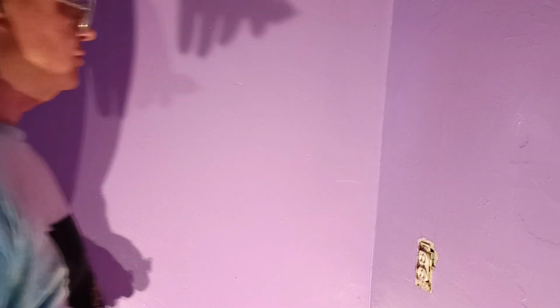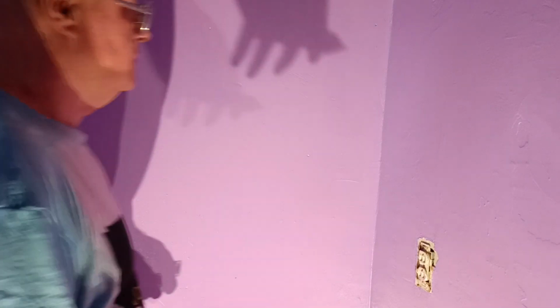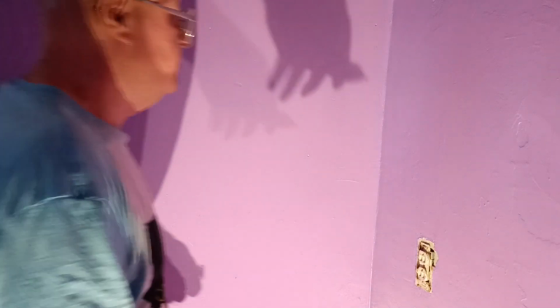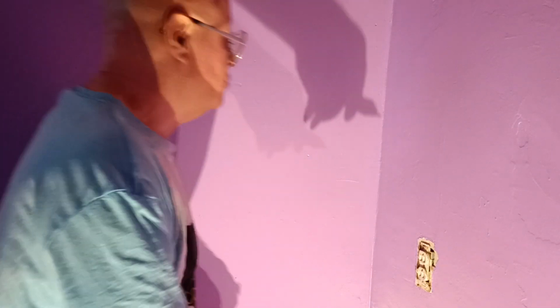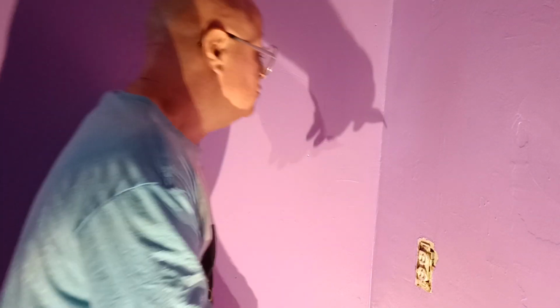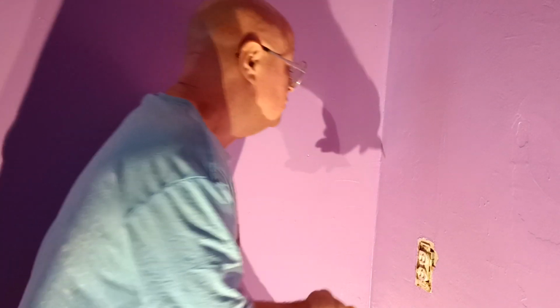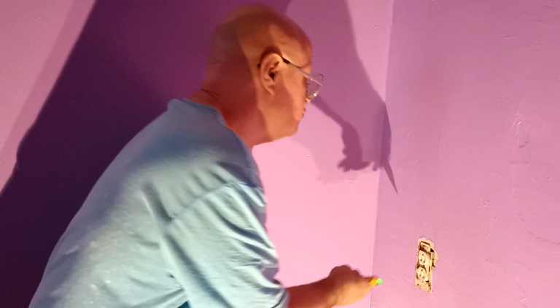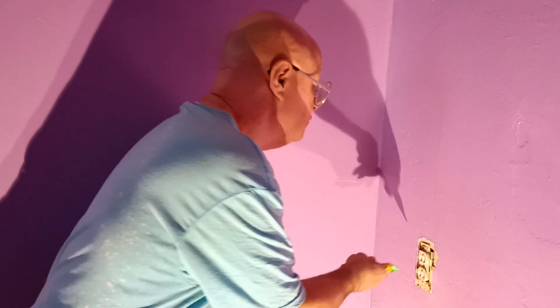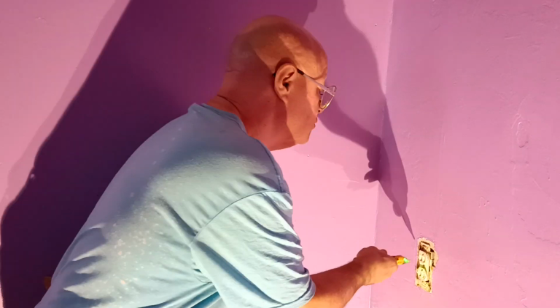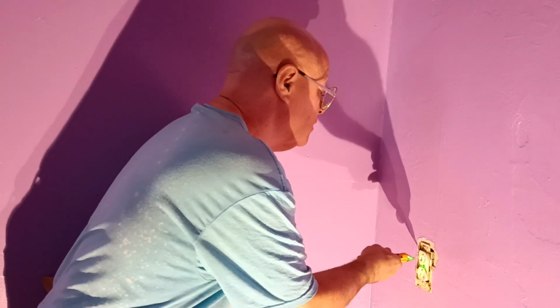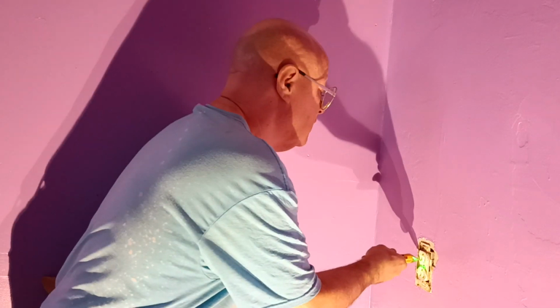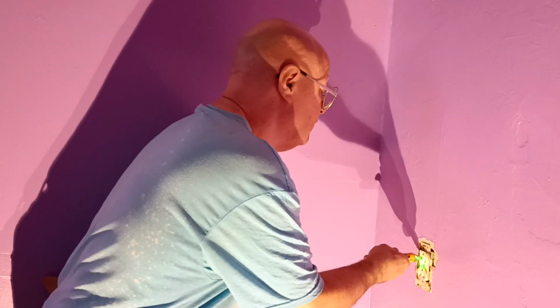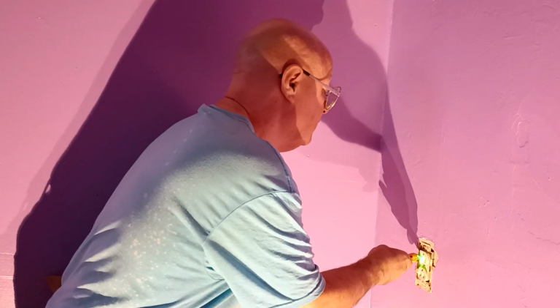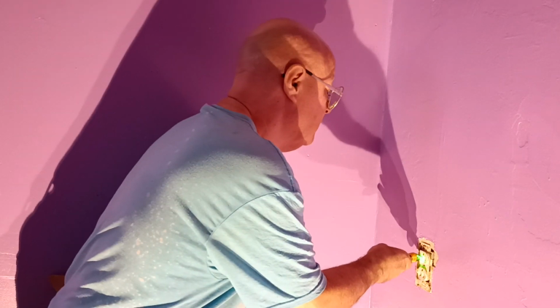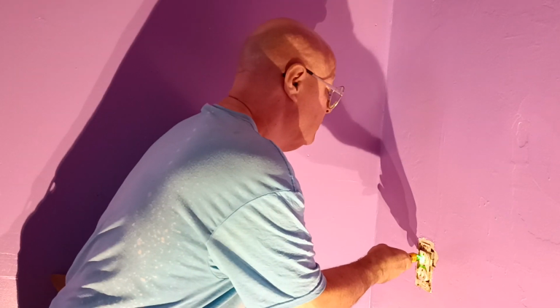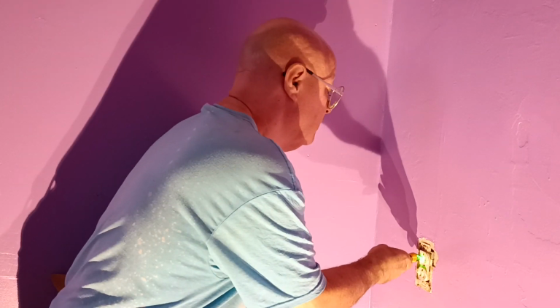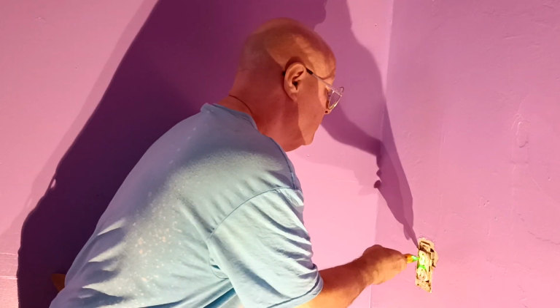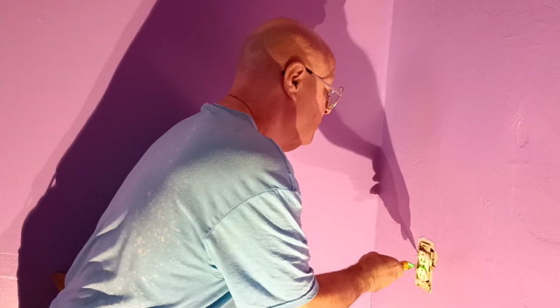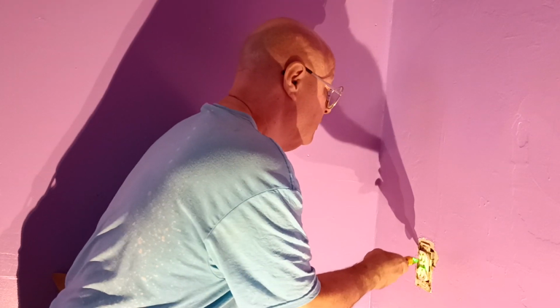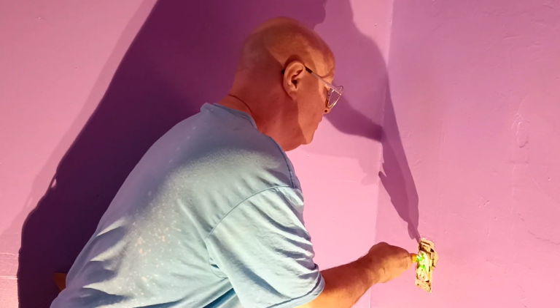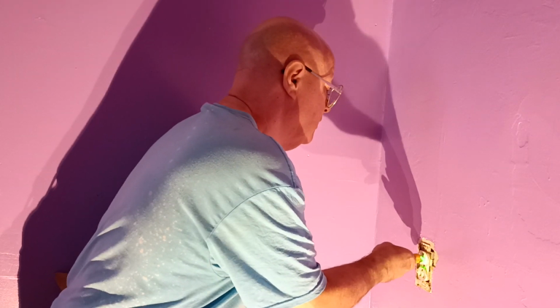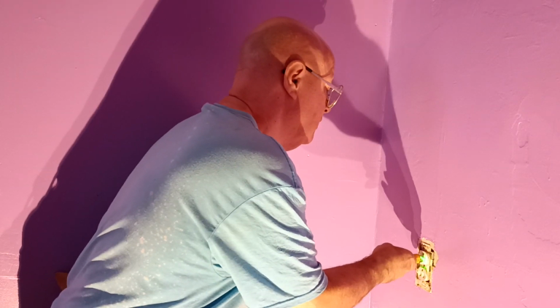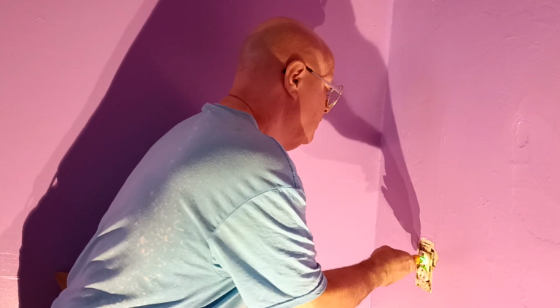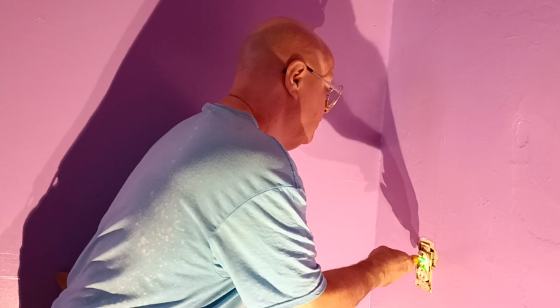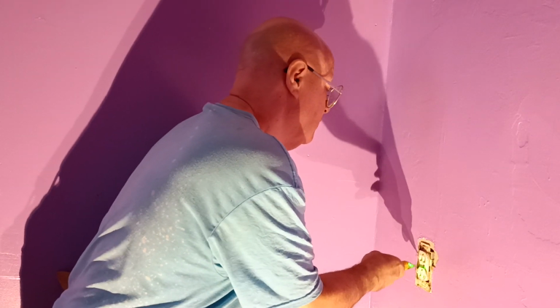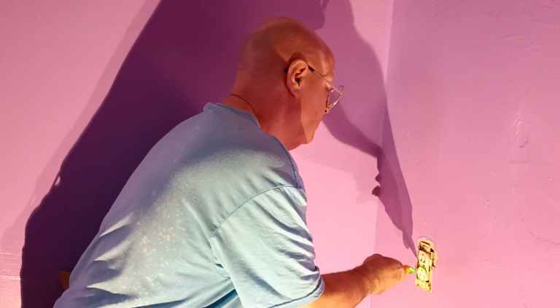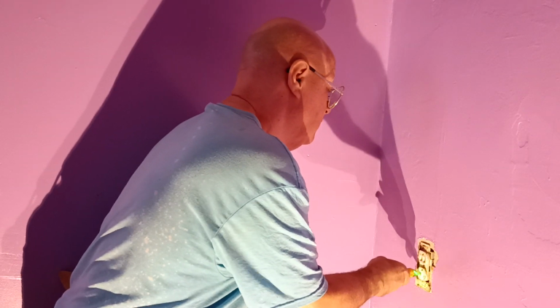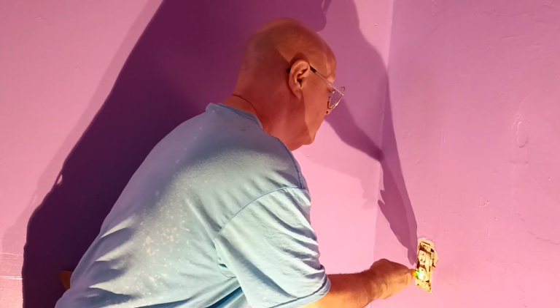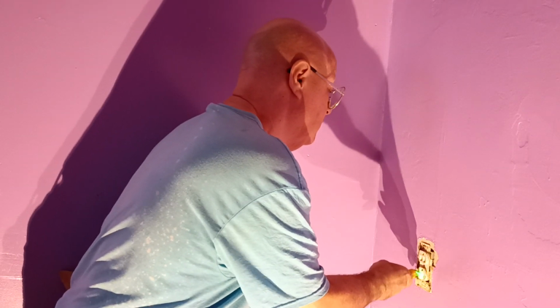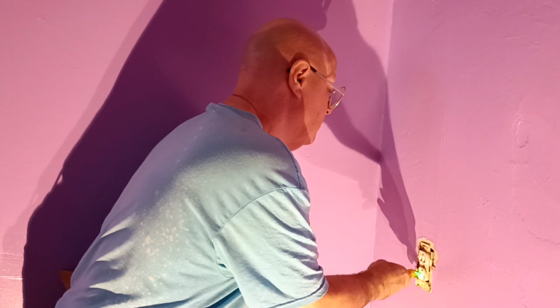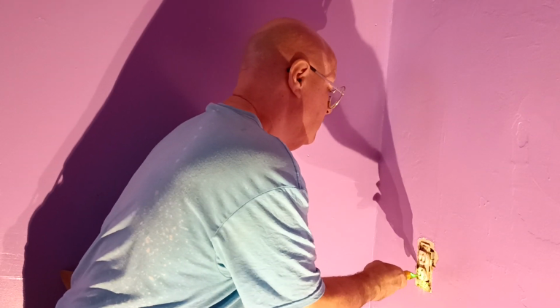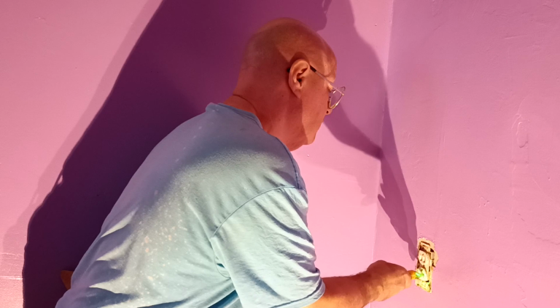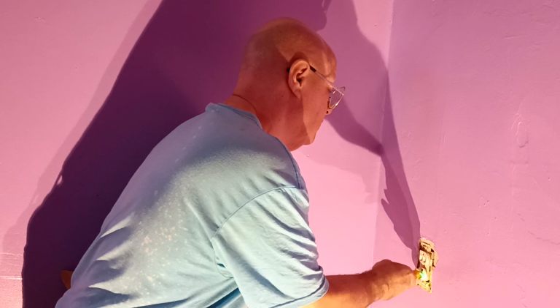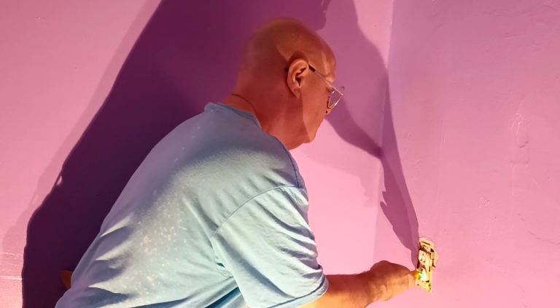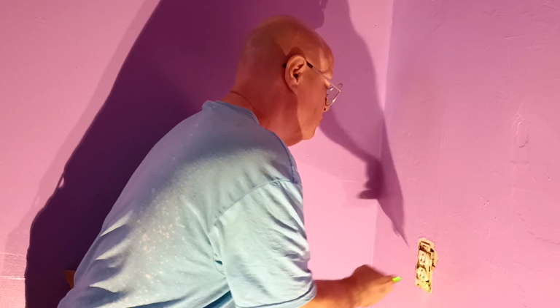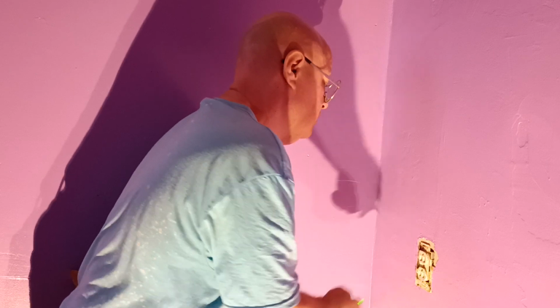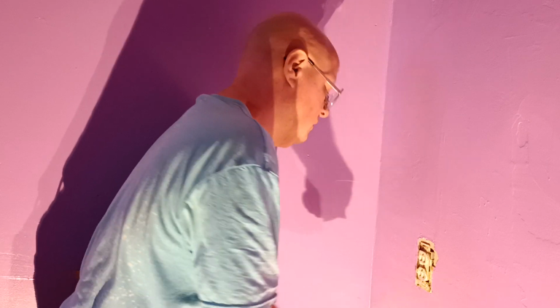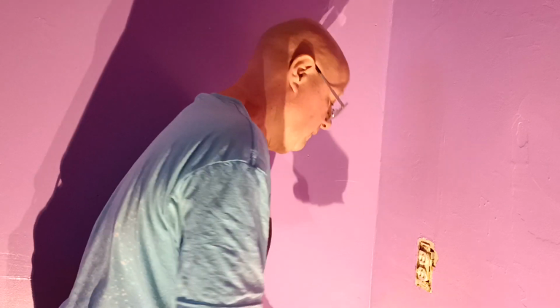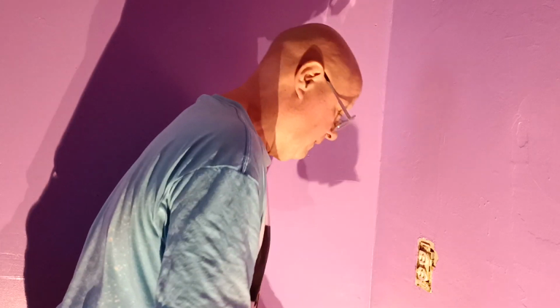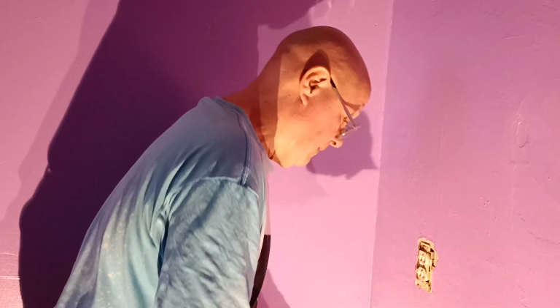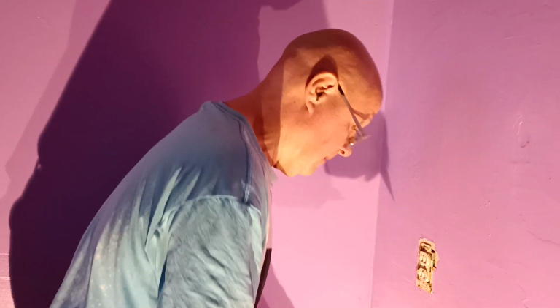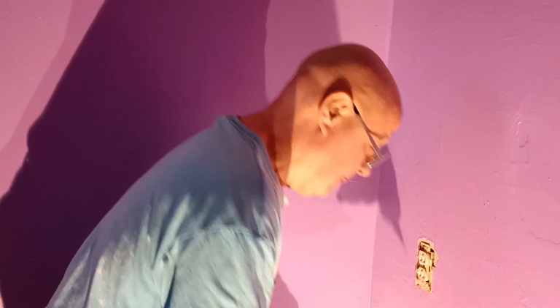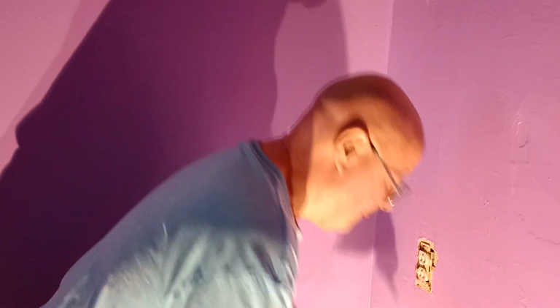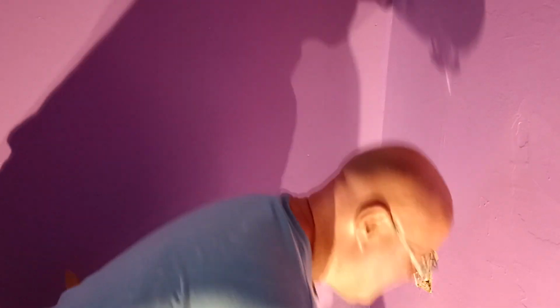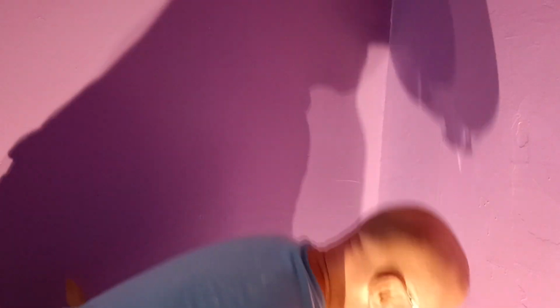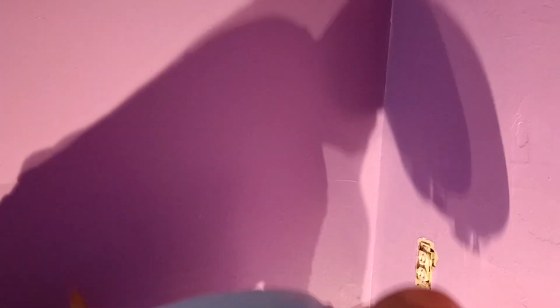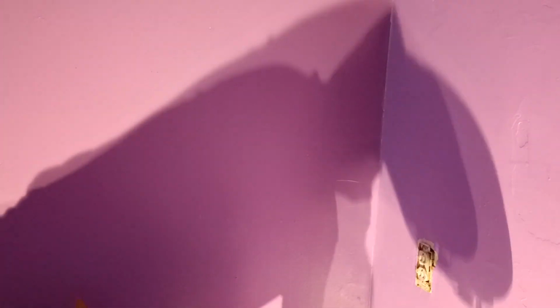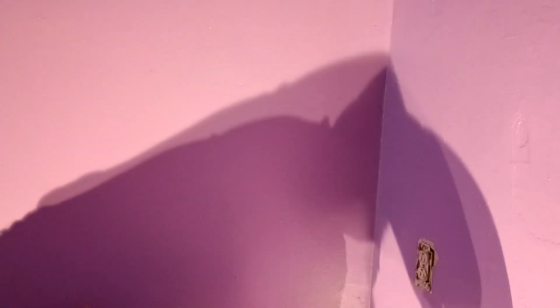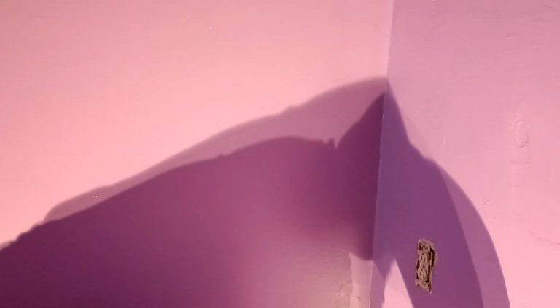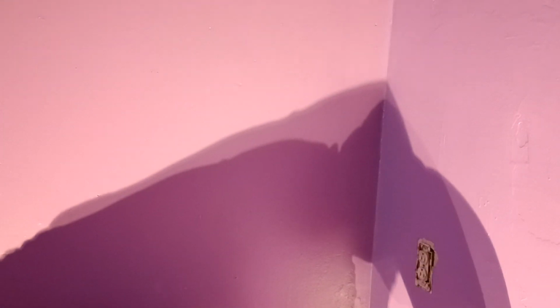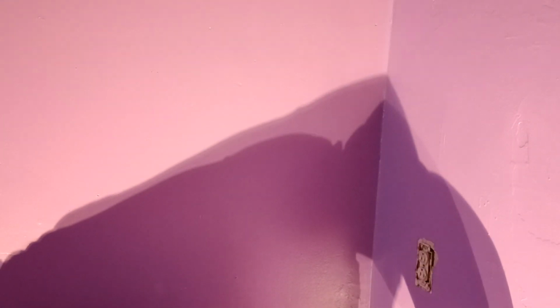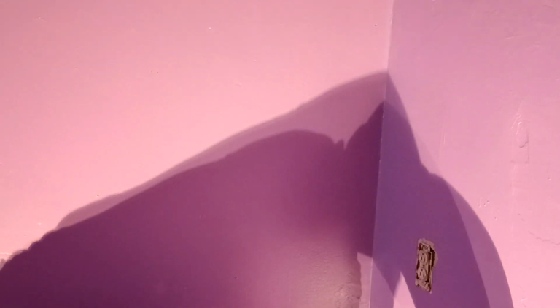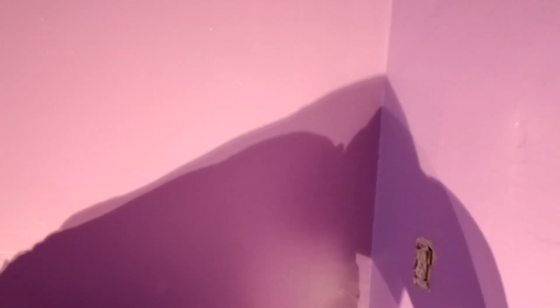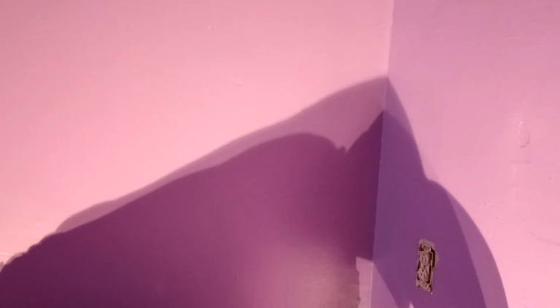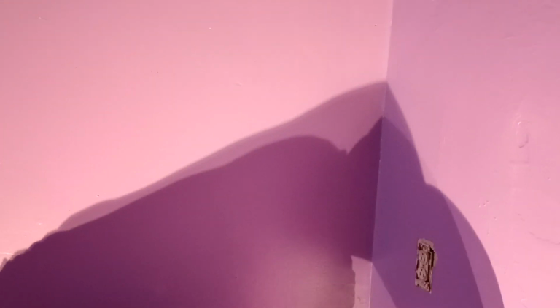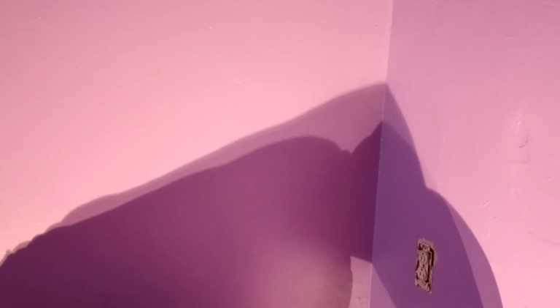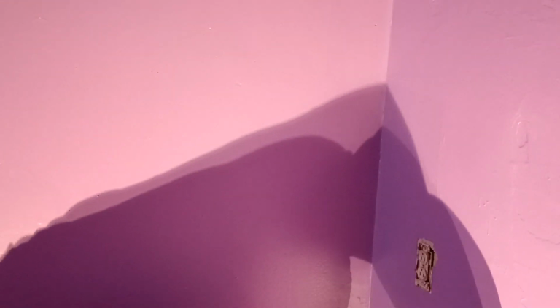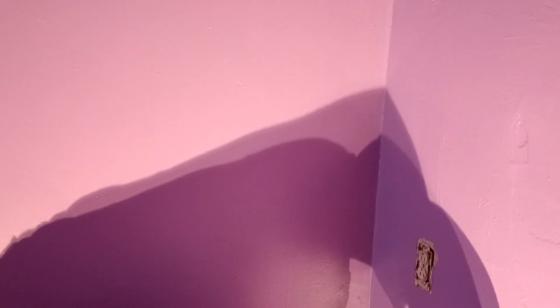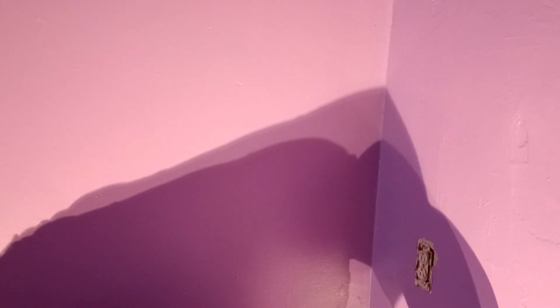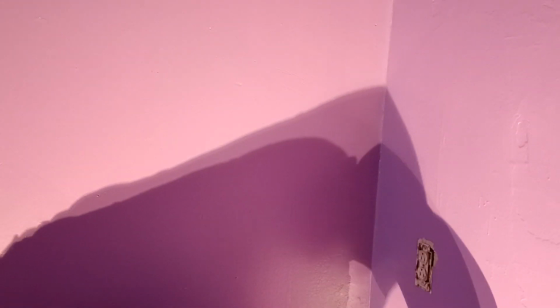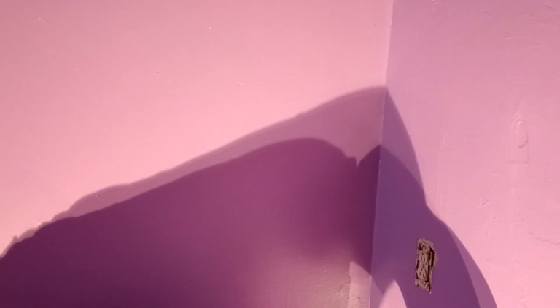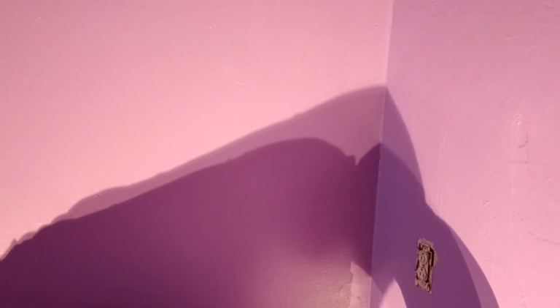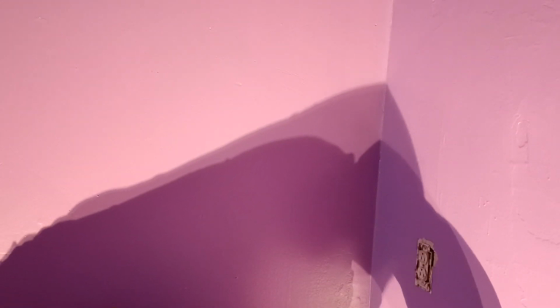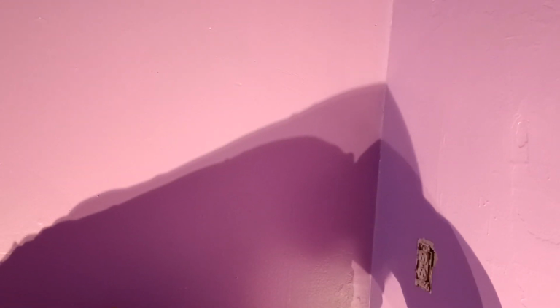We're just going to make sure this one's off. So we can unscrew it.